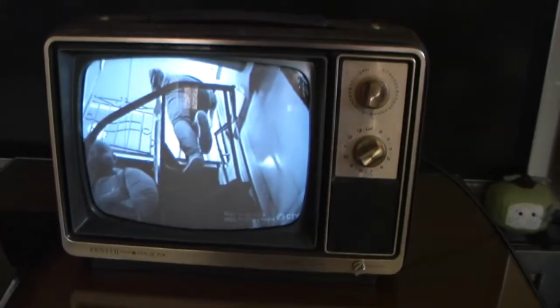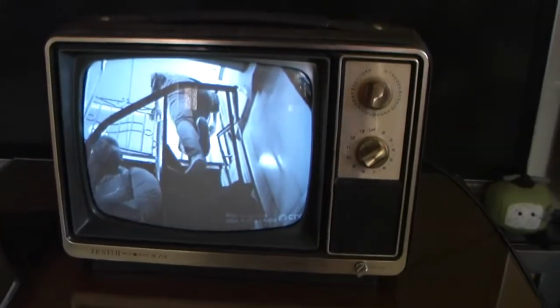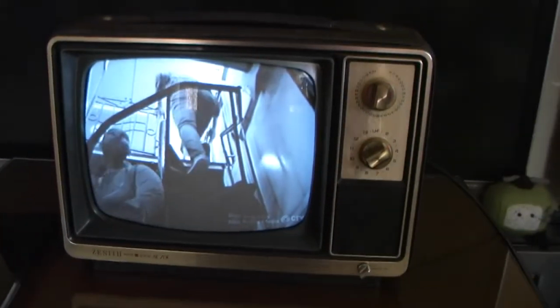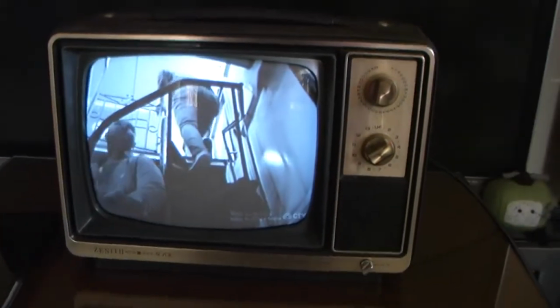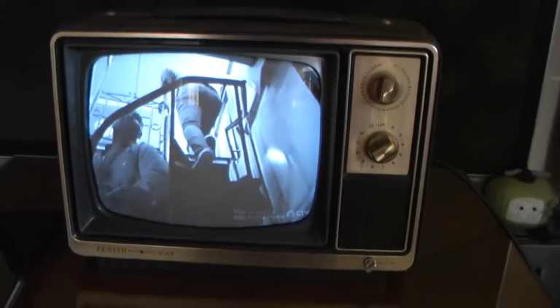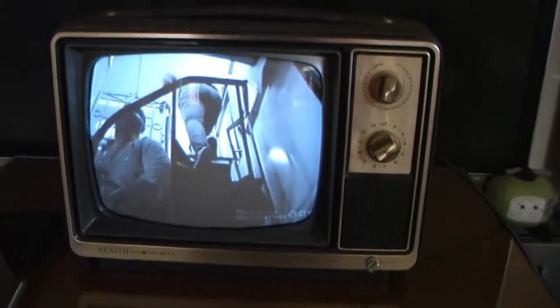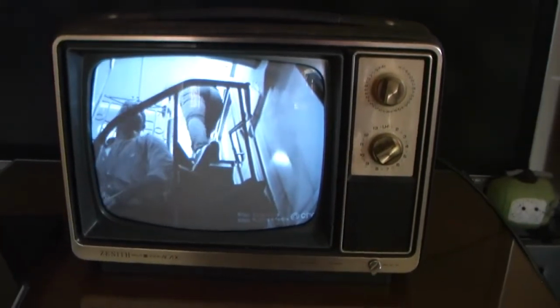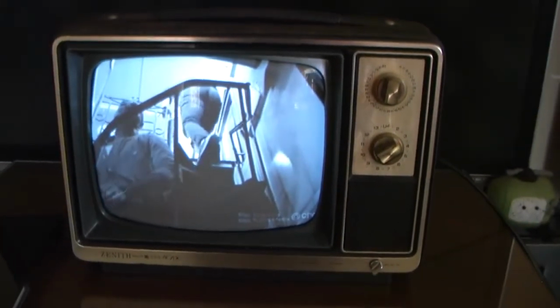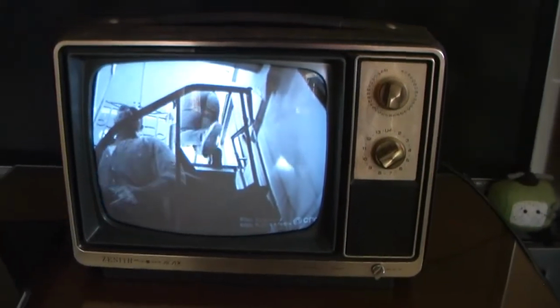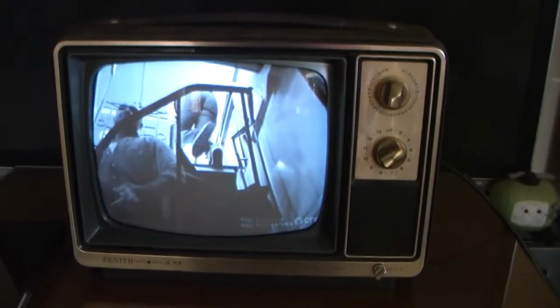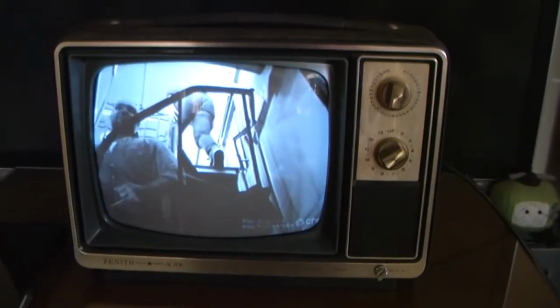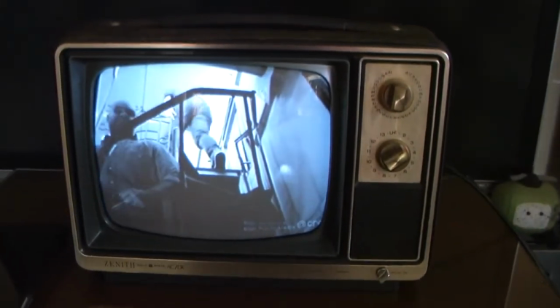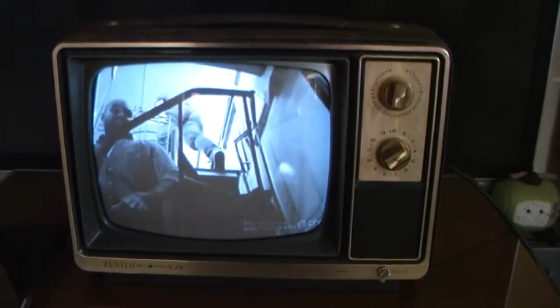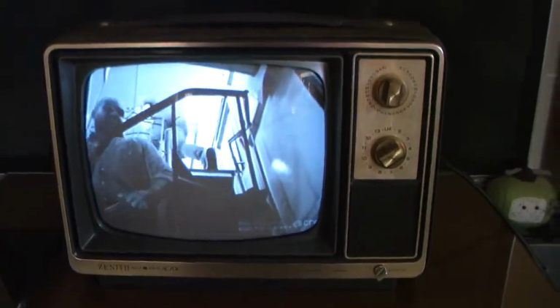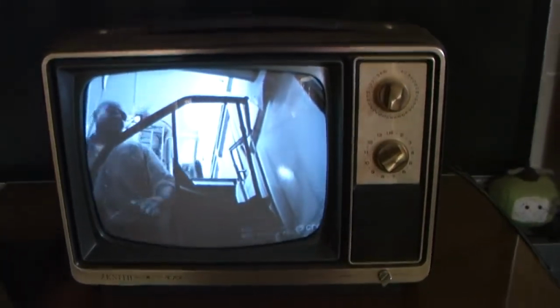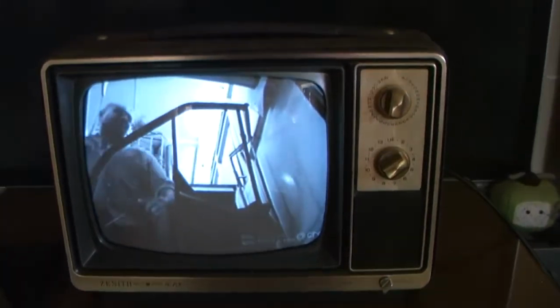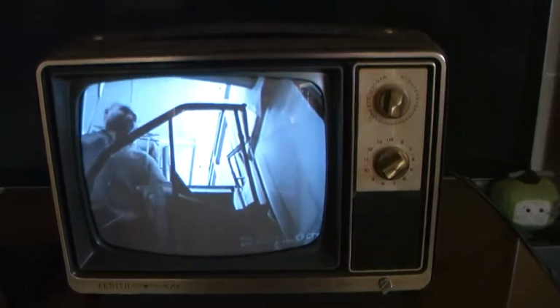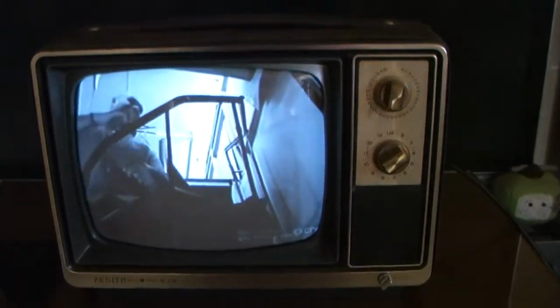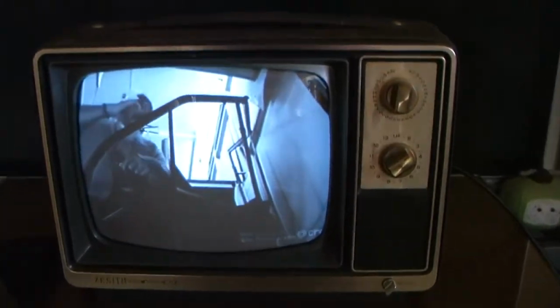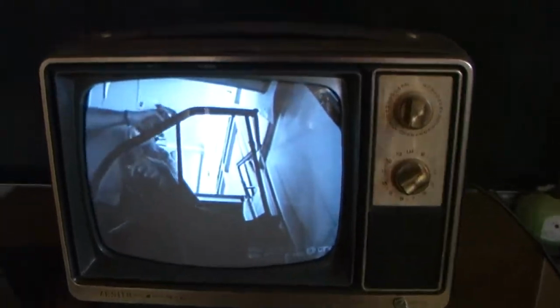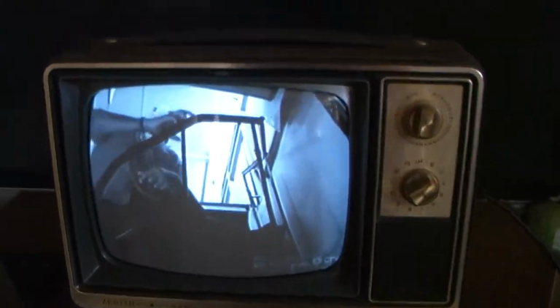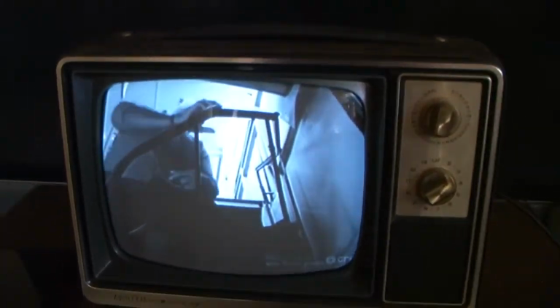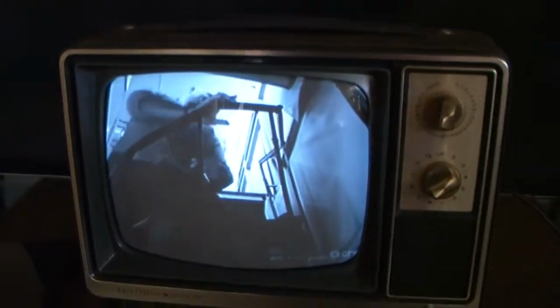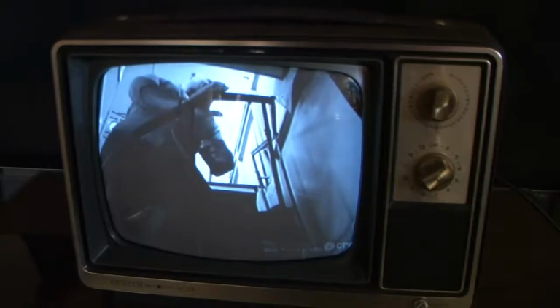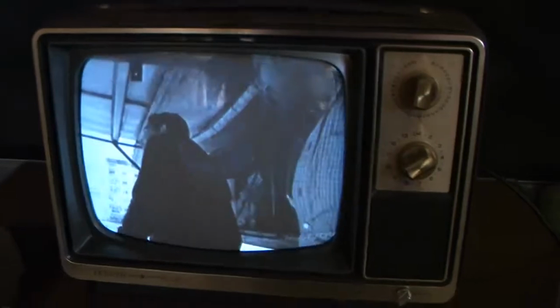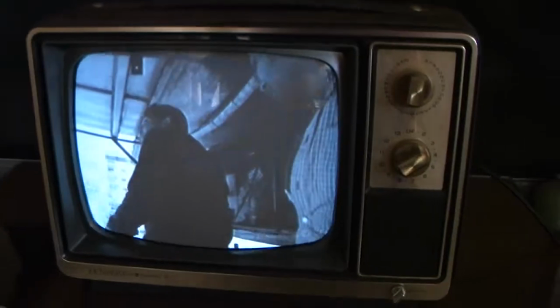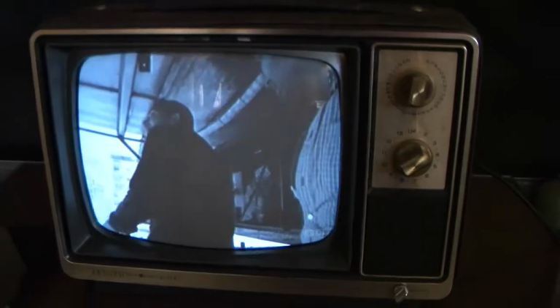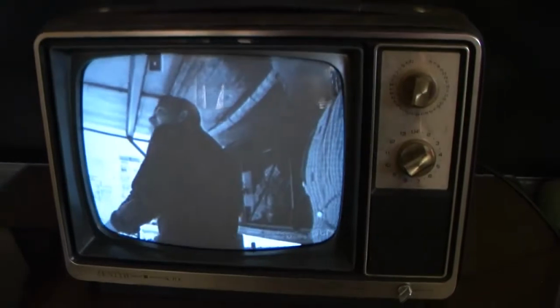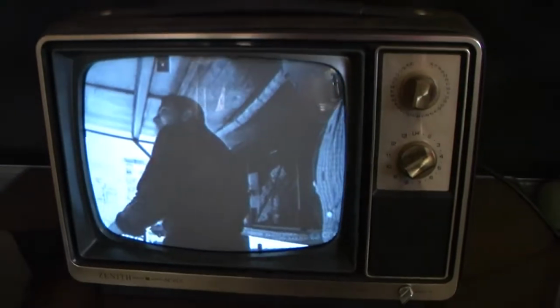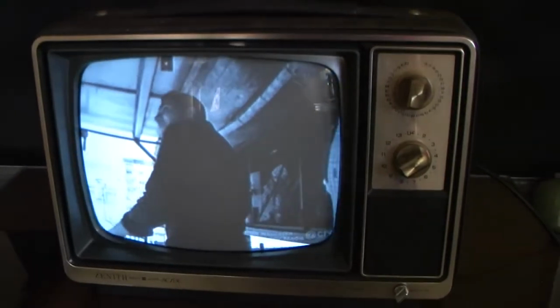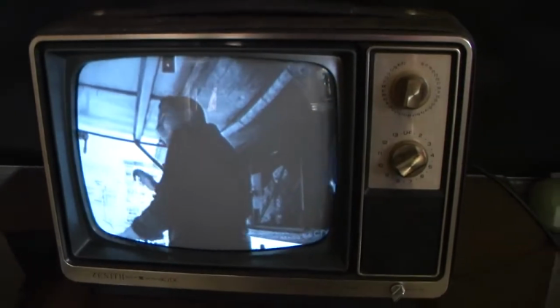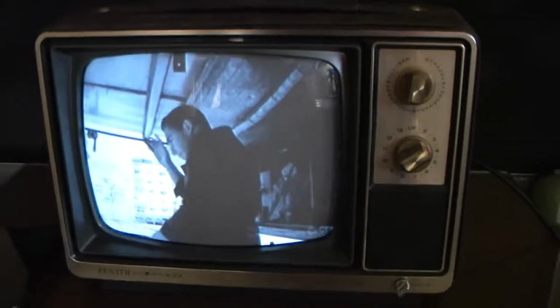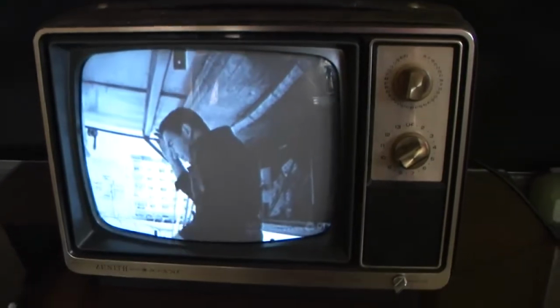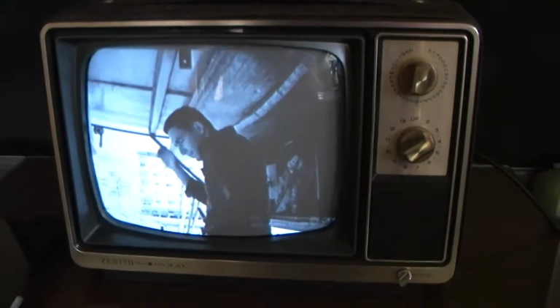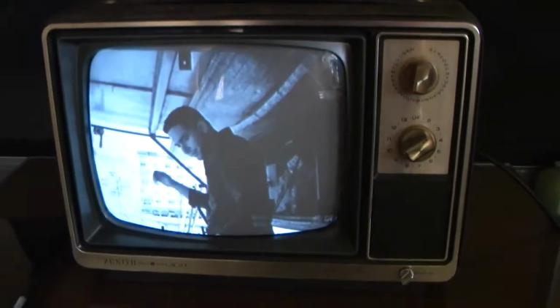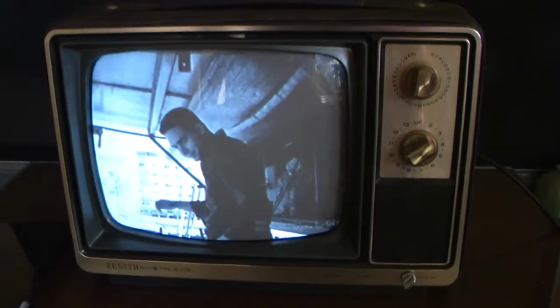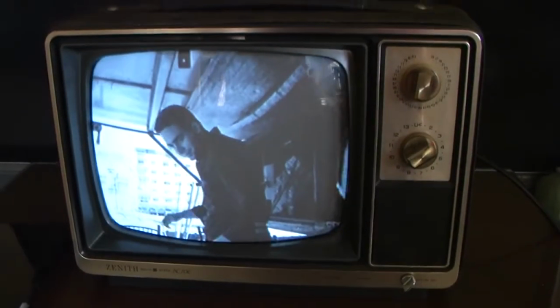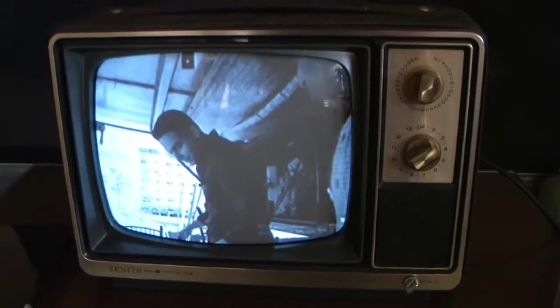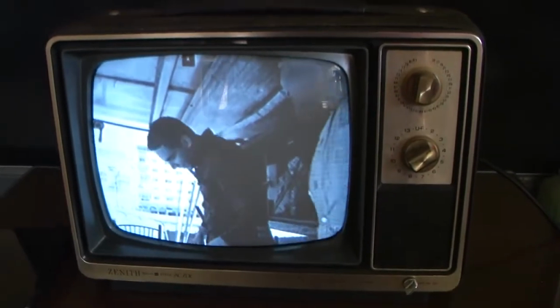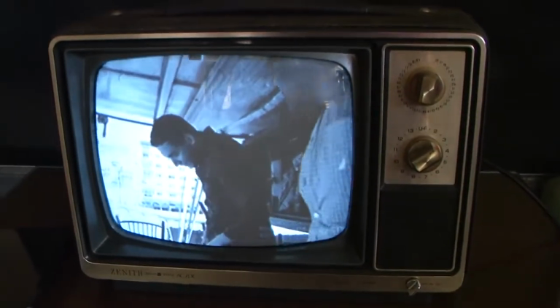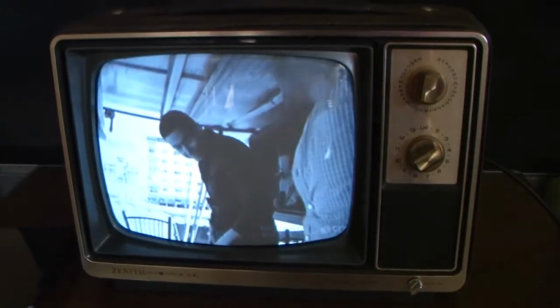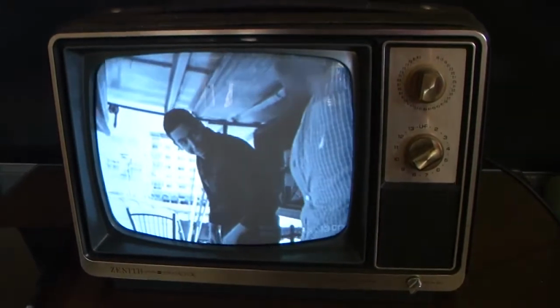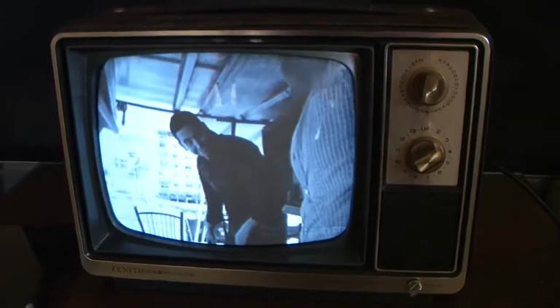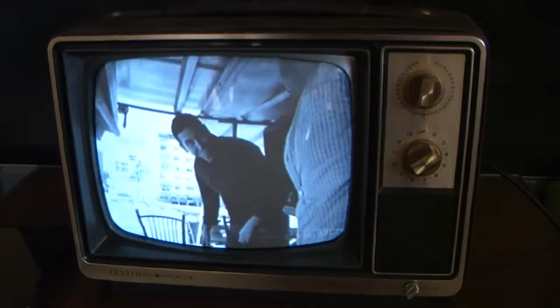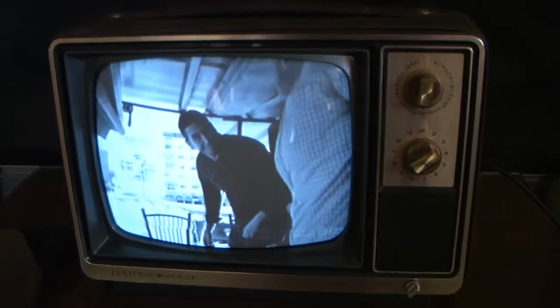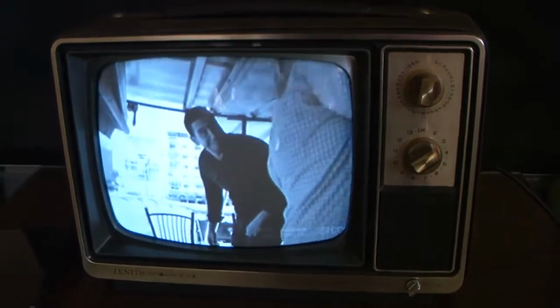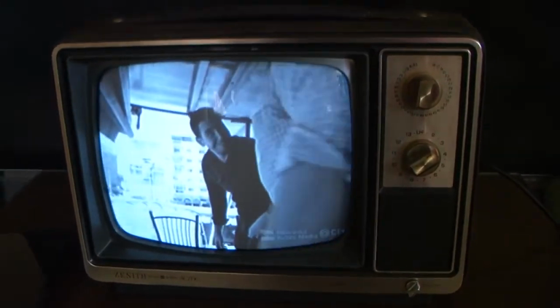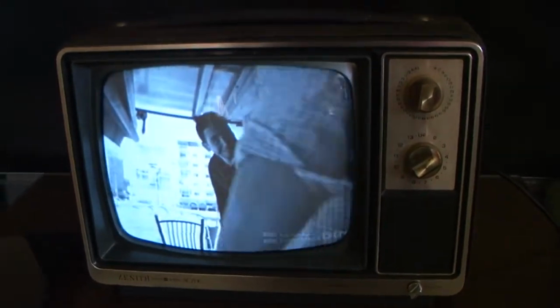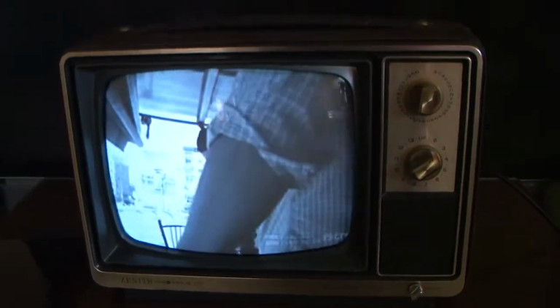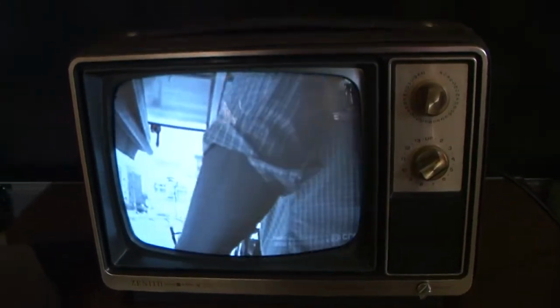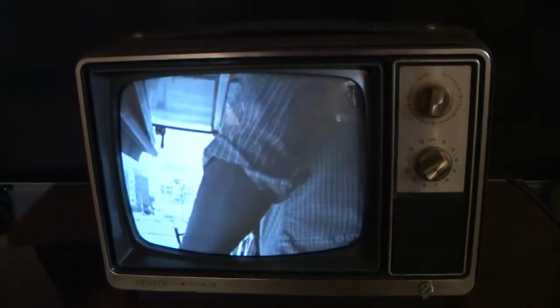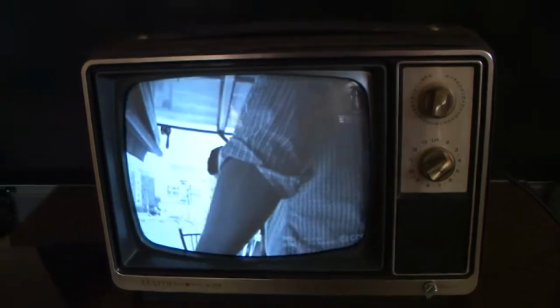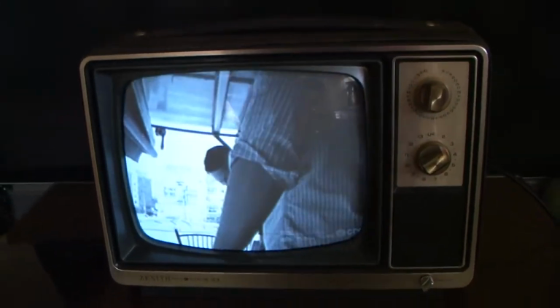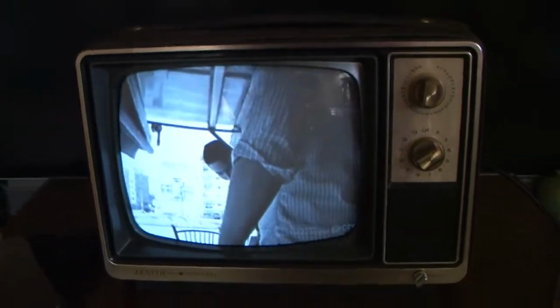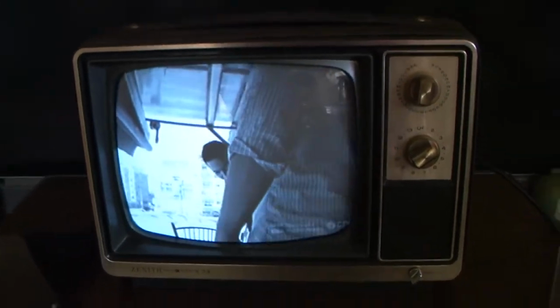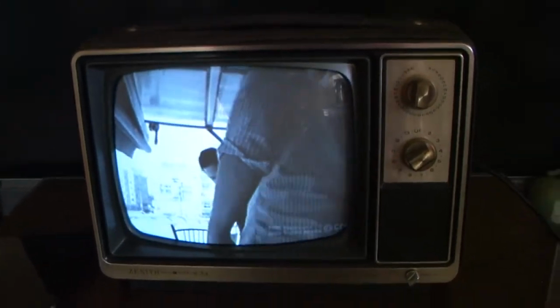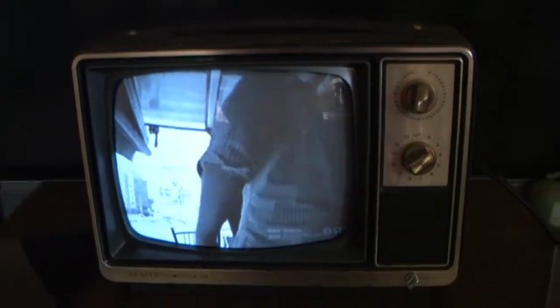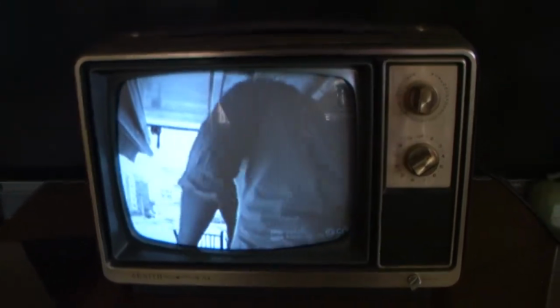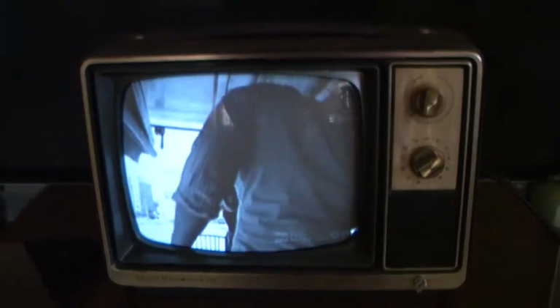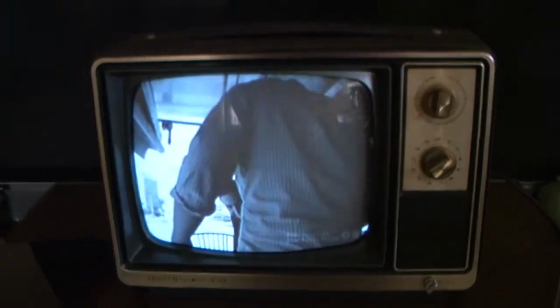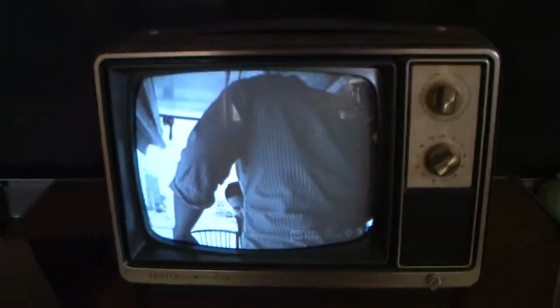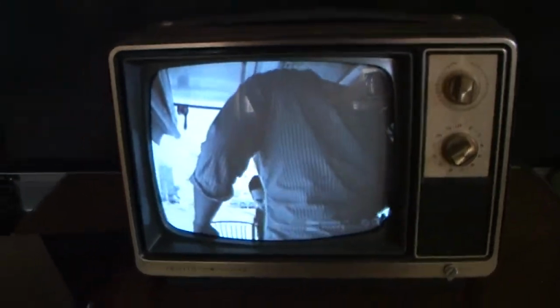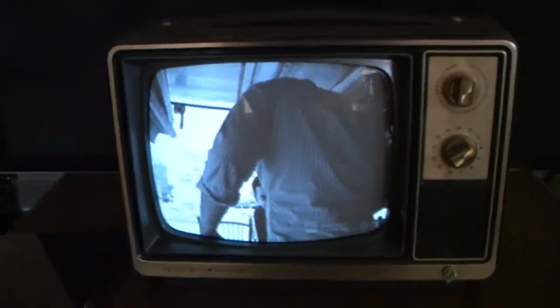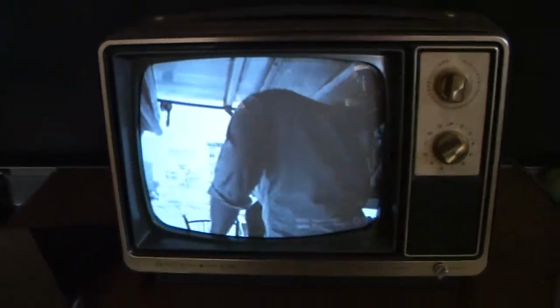It works pretty good. The picture tube is a little bit tired, but it produces a decent picture.